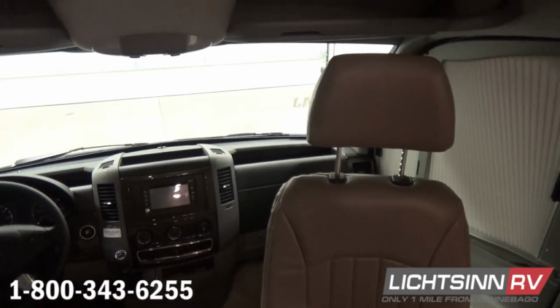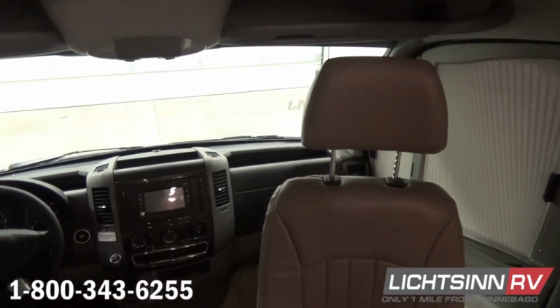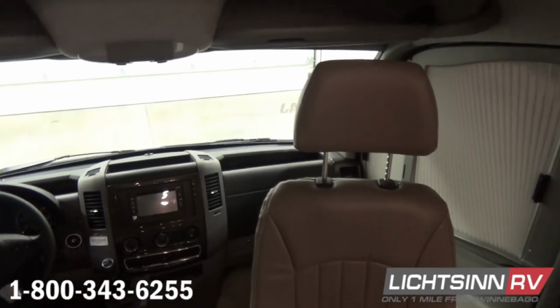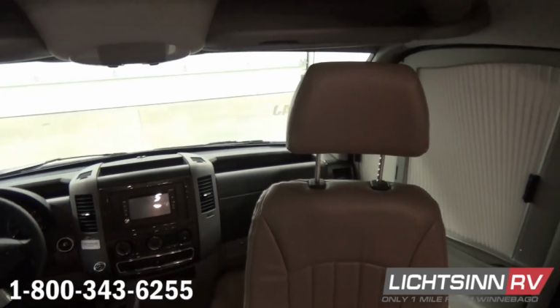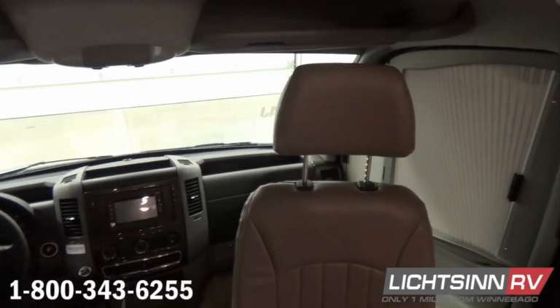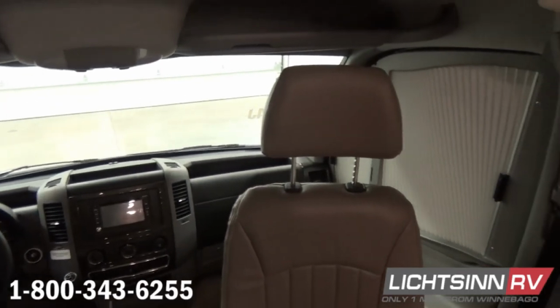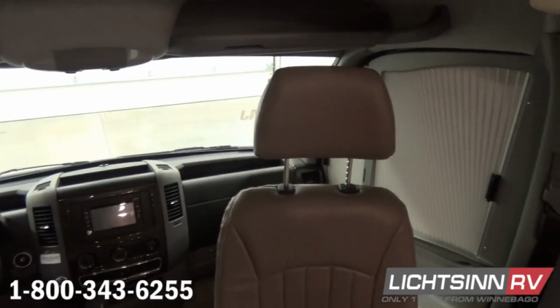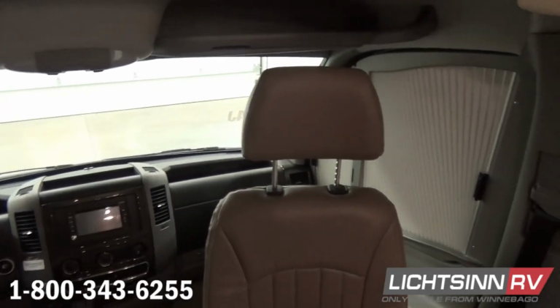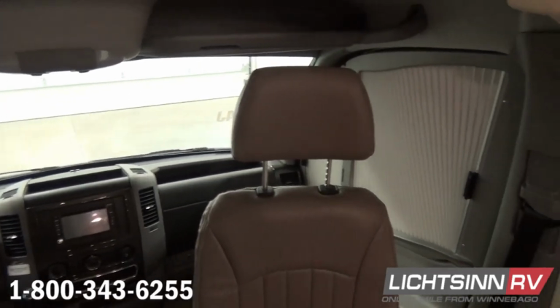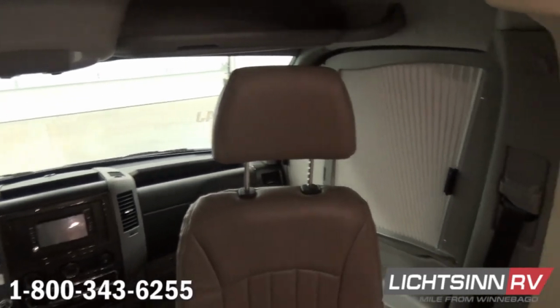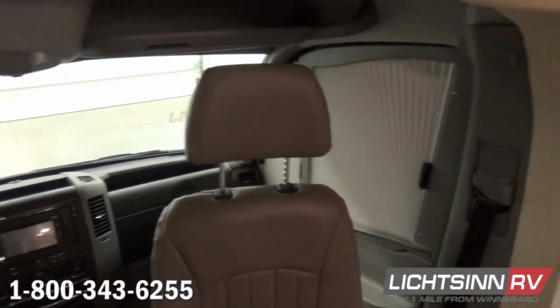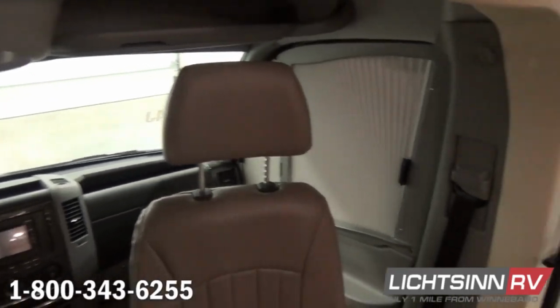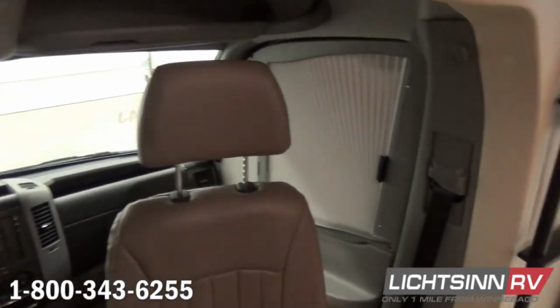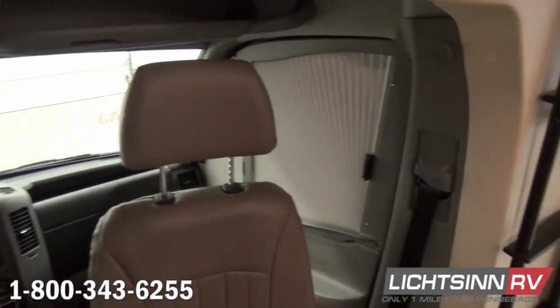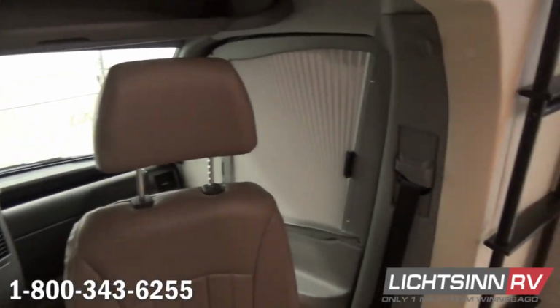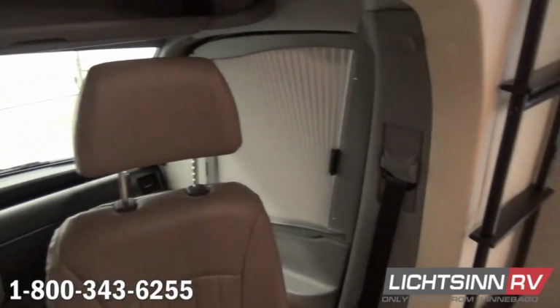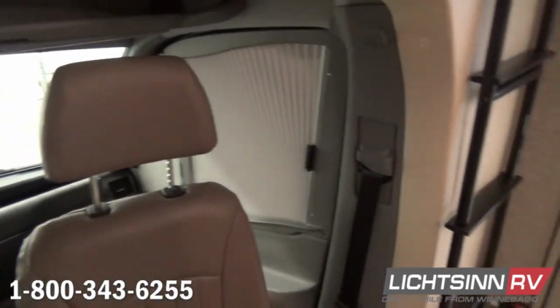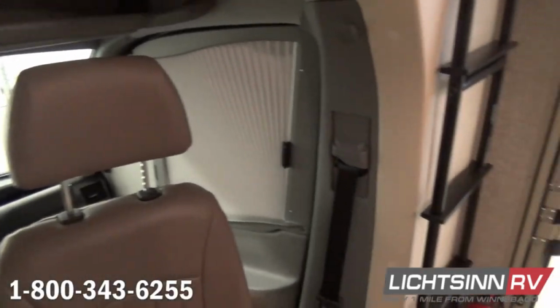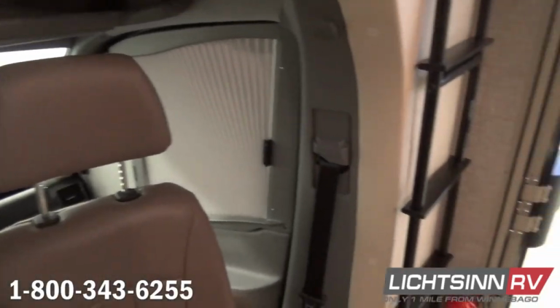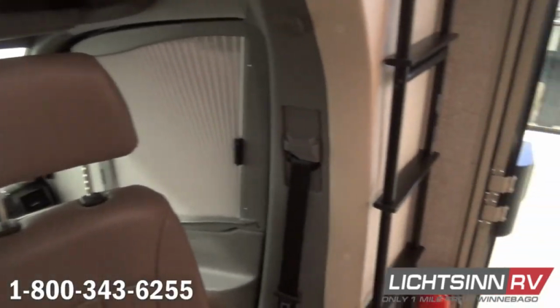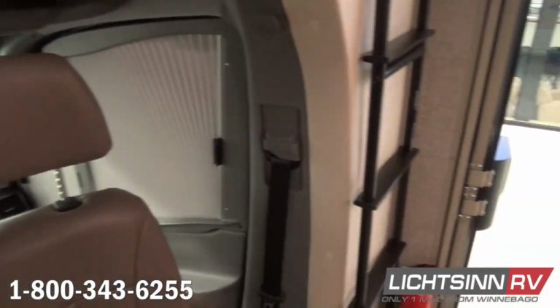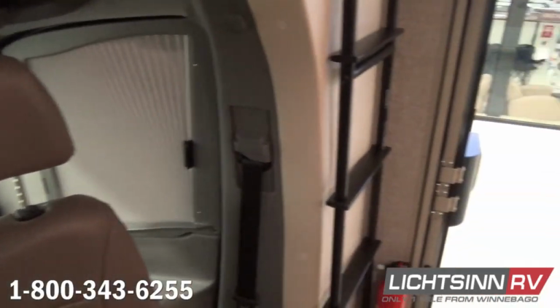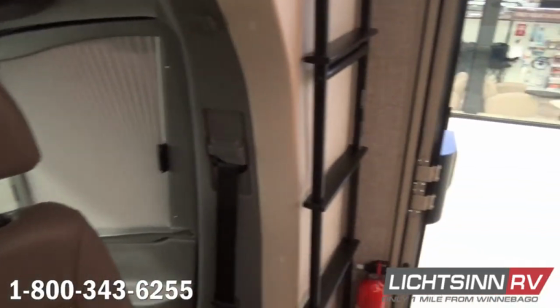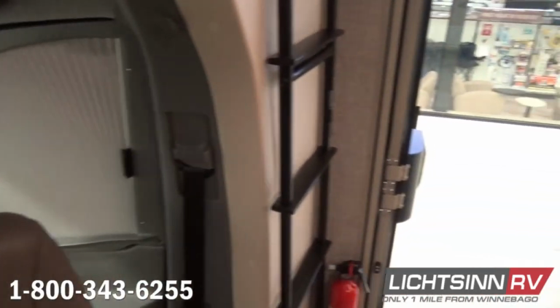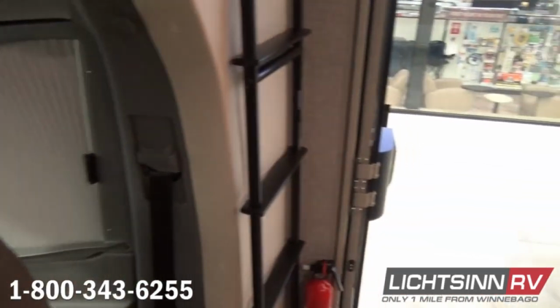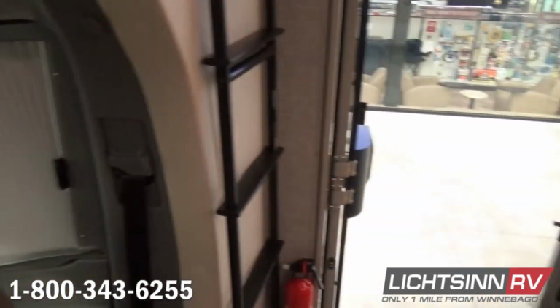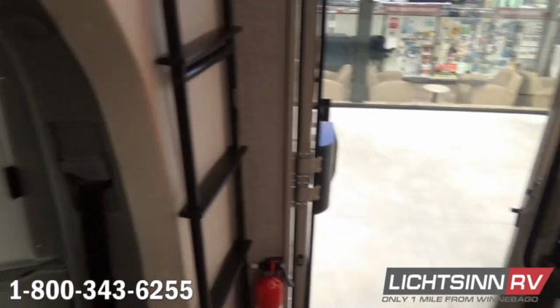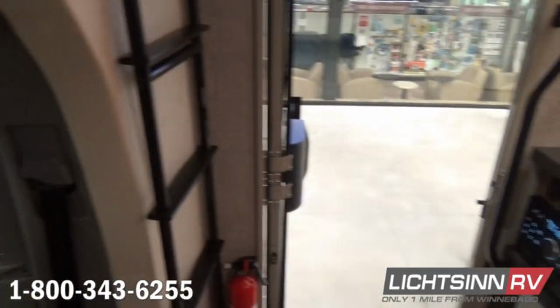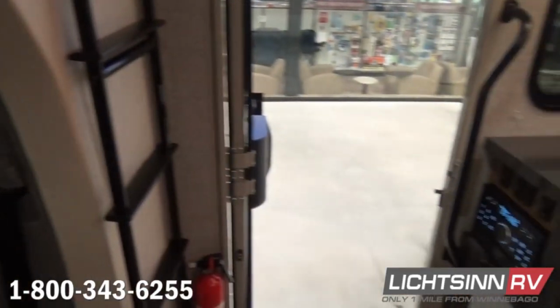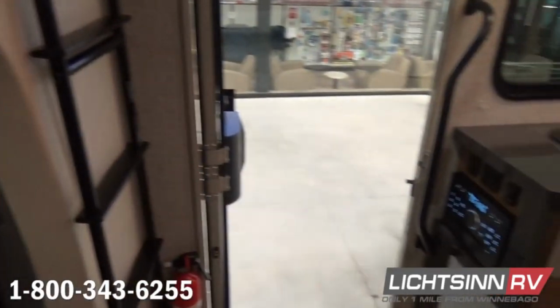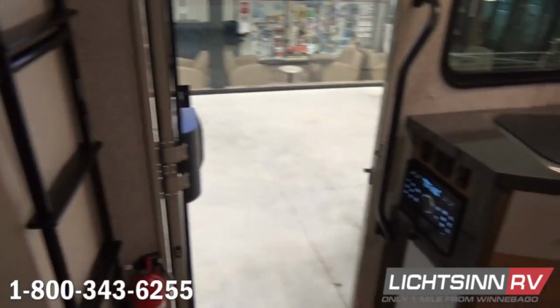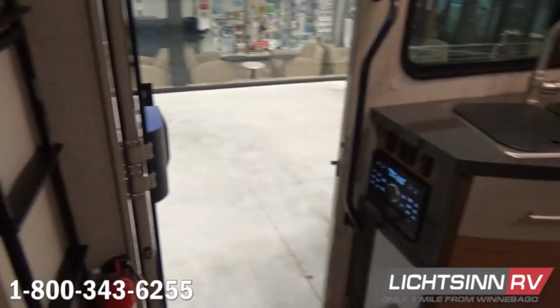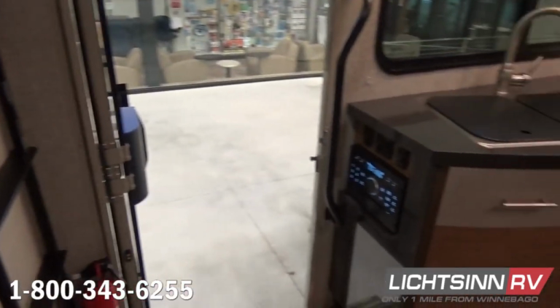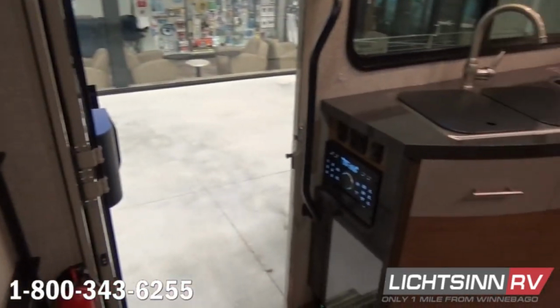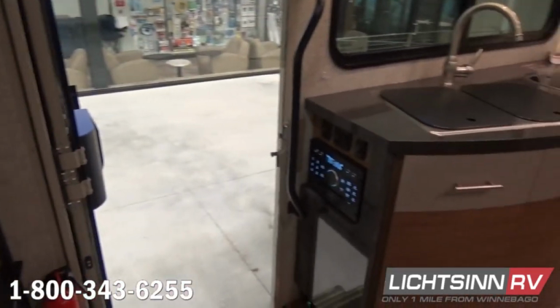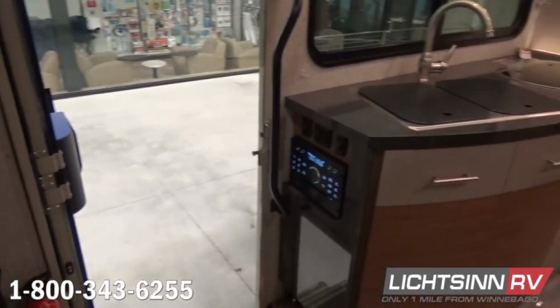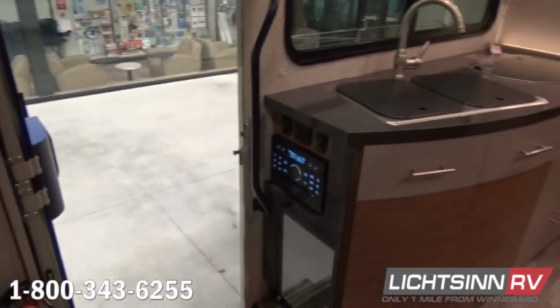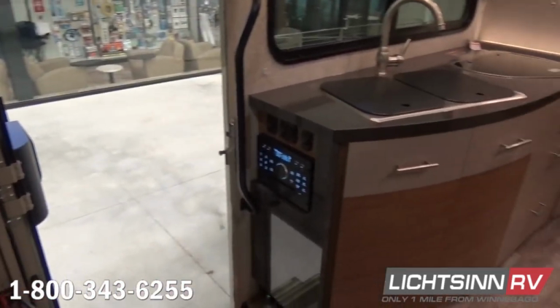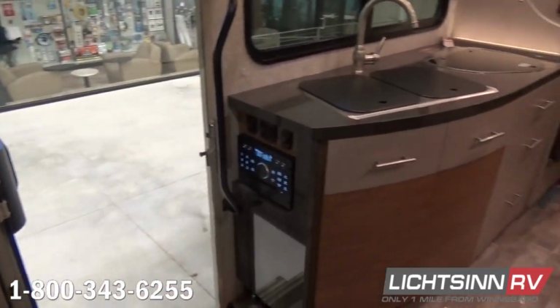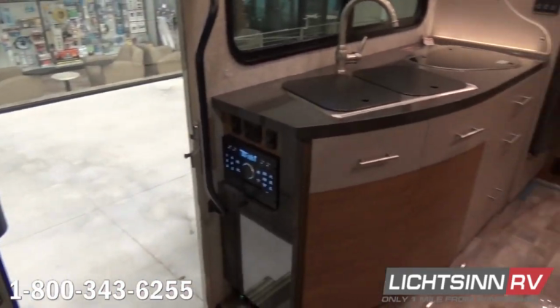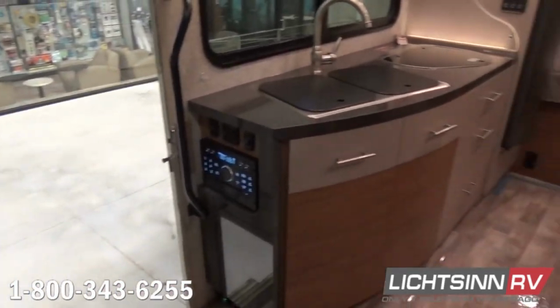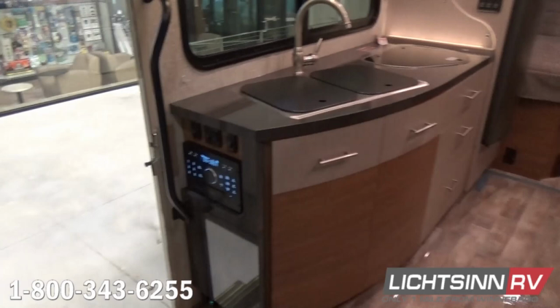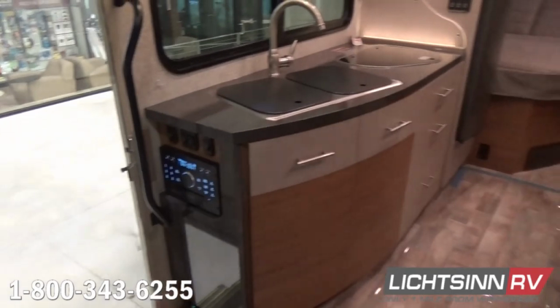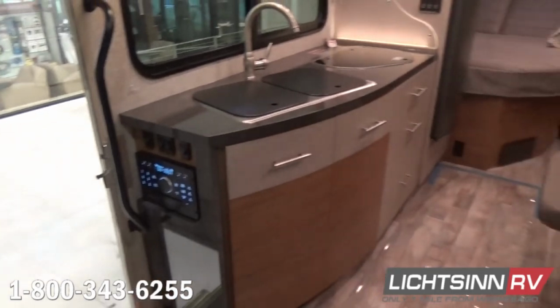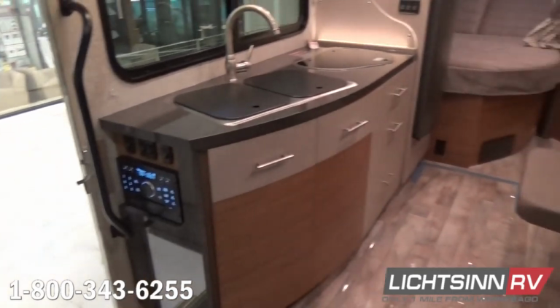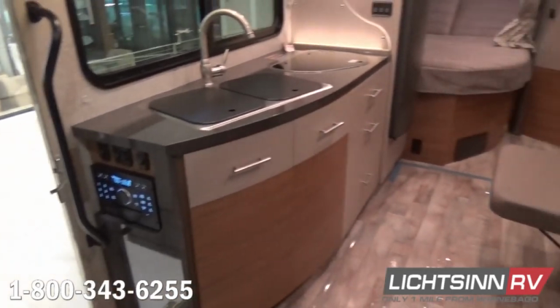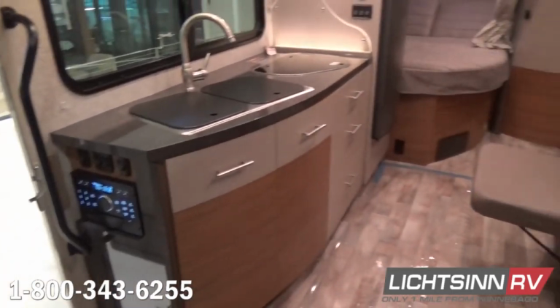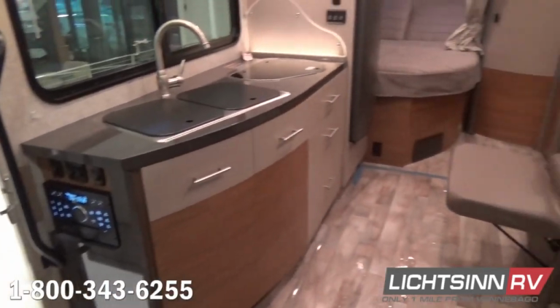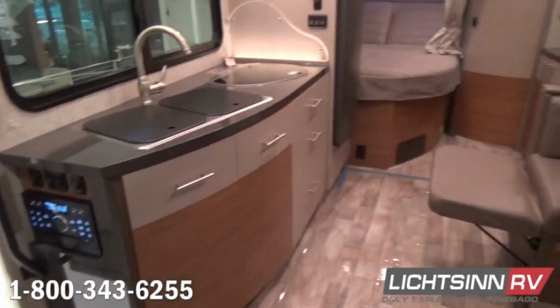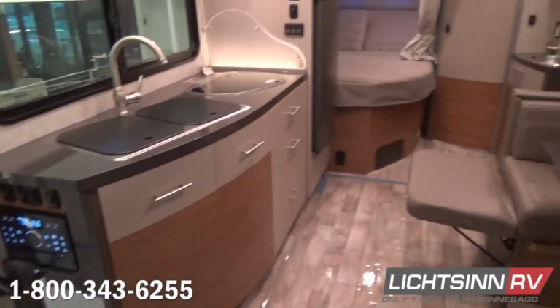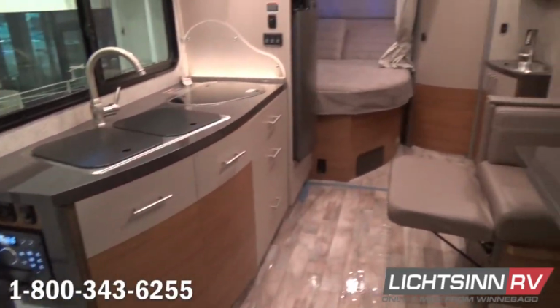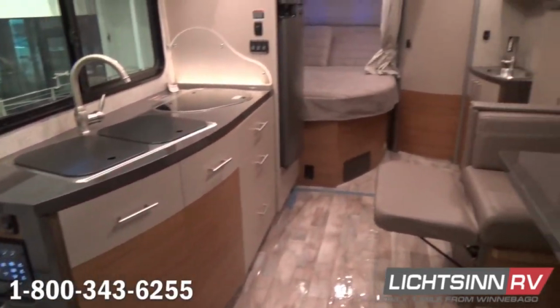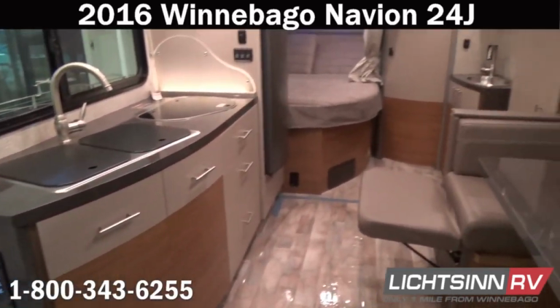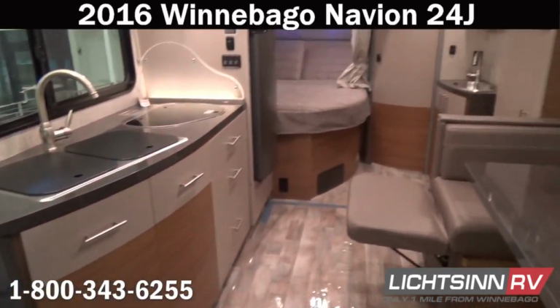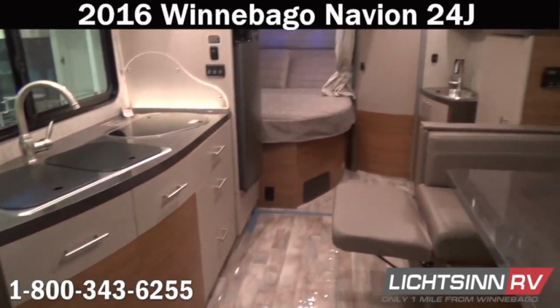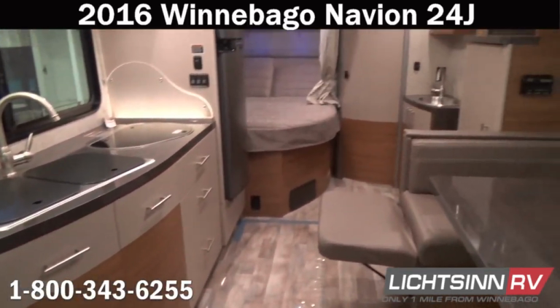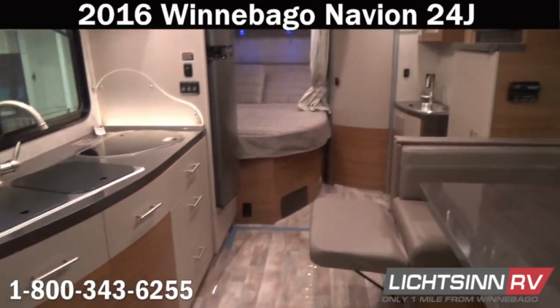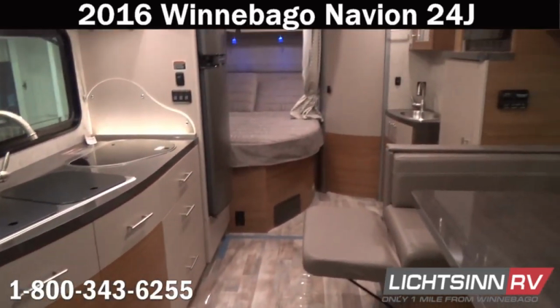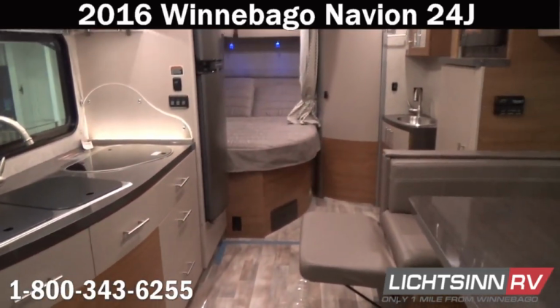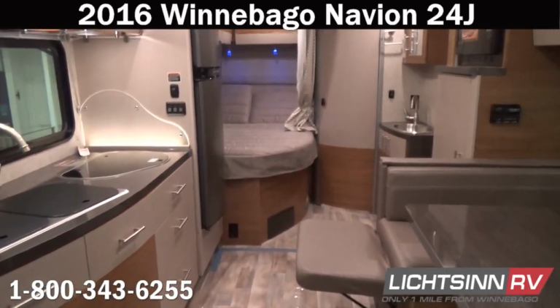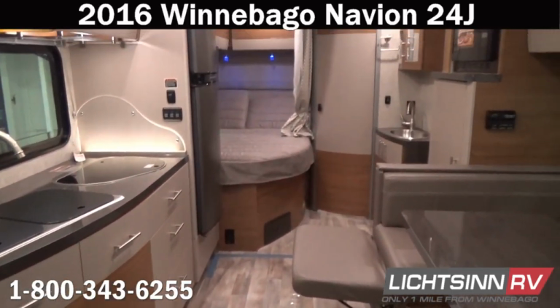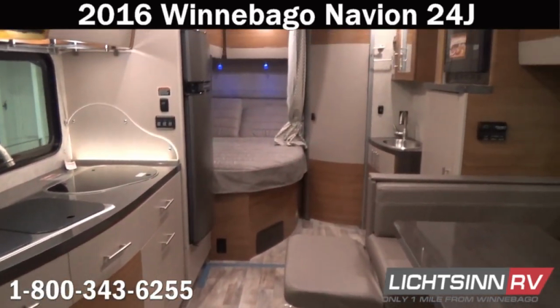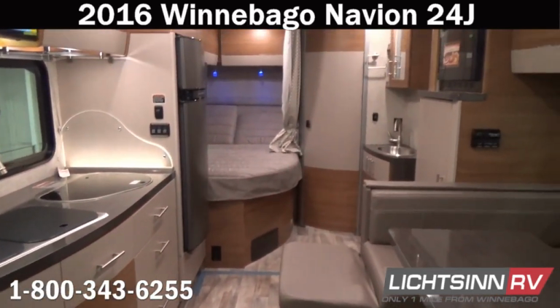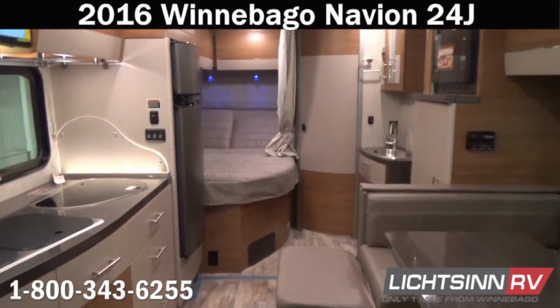Wrapping up, you can see the Remy side window blinds as well as blinds for the front windshield. And as we swivel around, we'll cover one last sweeping shot.